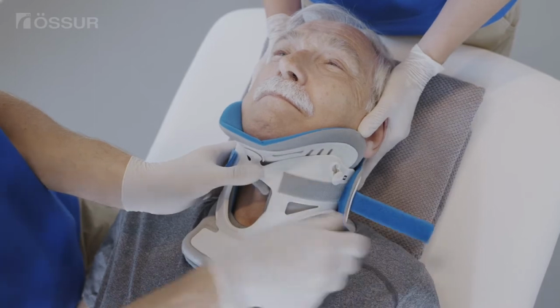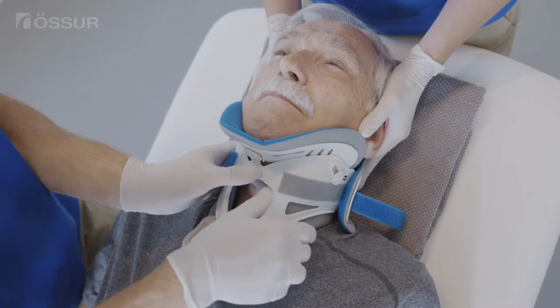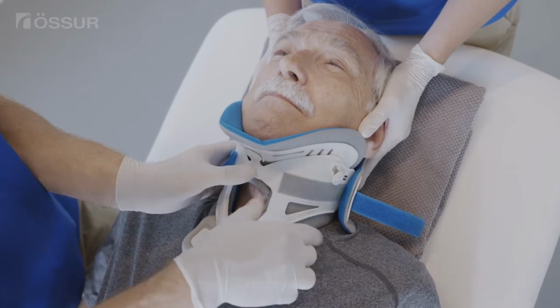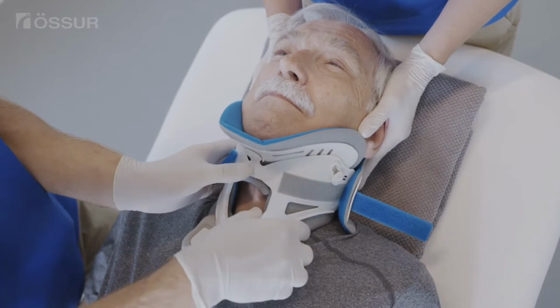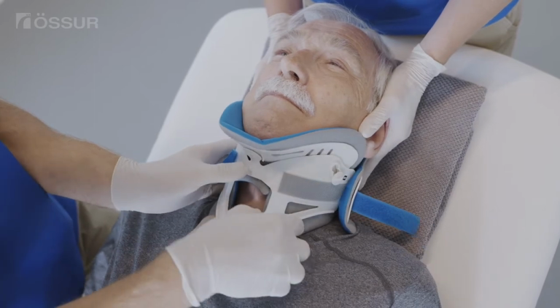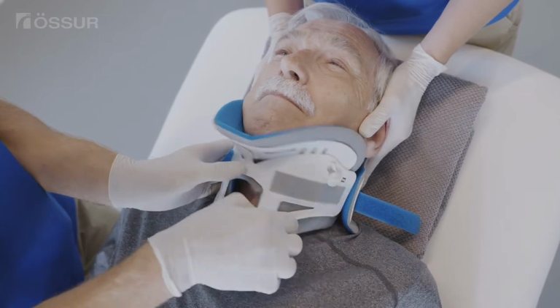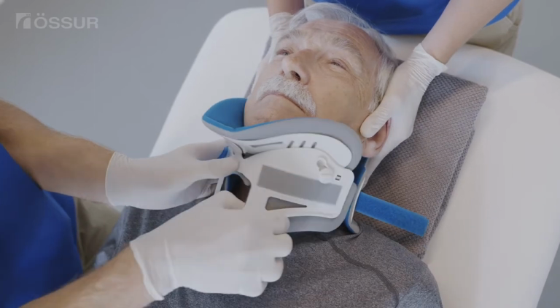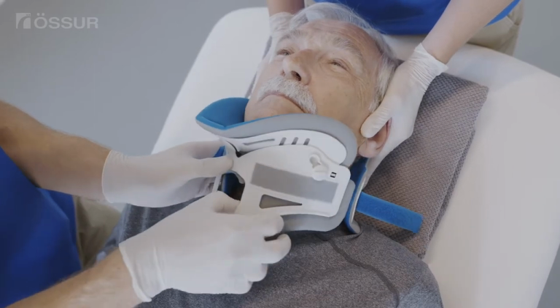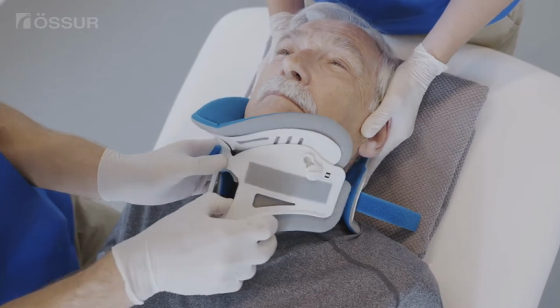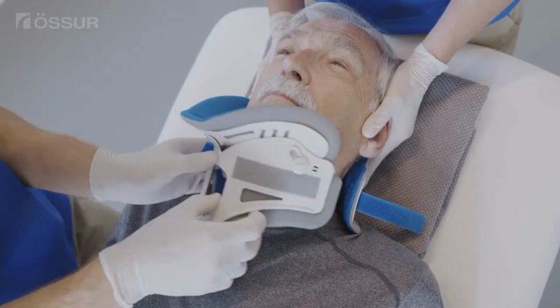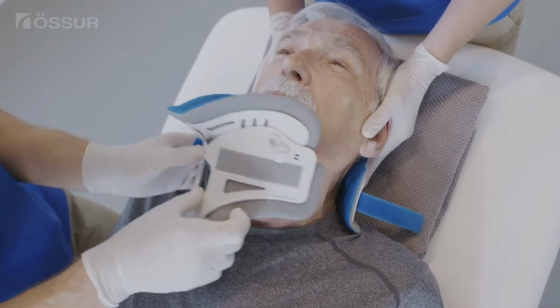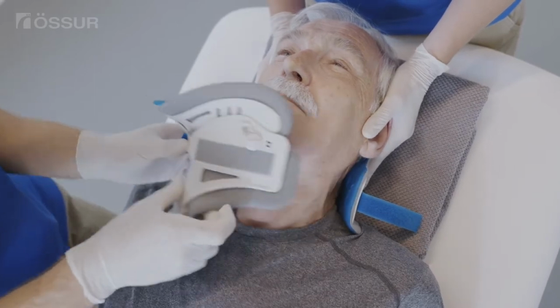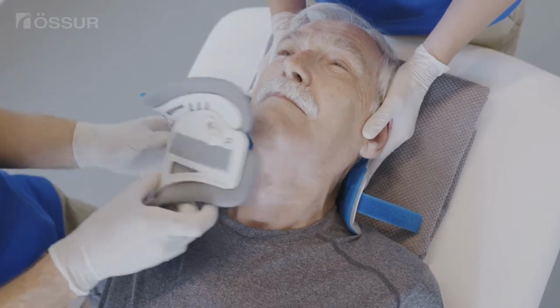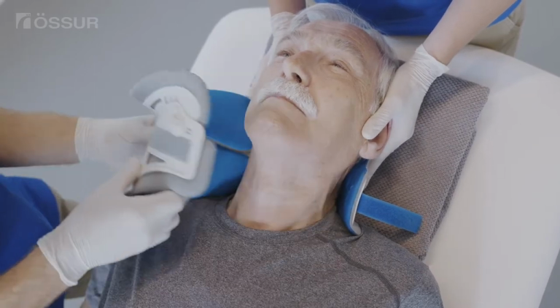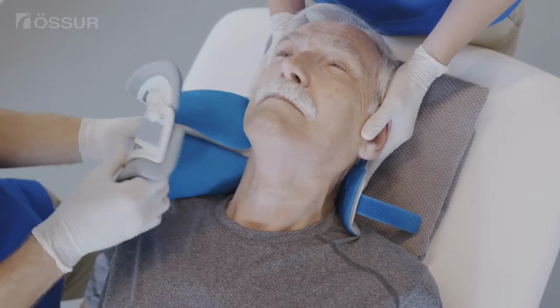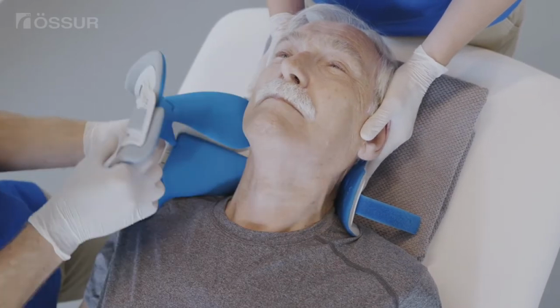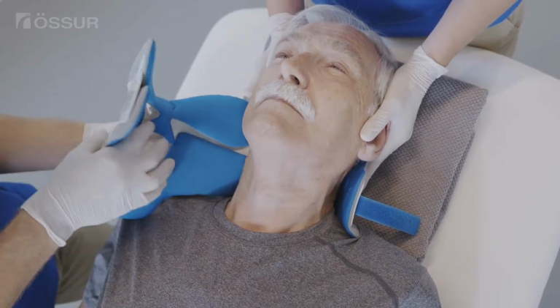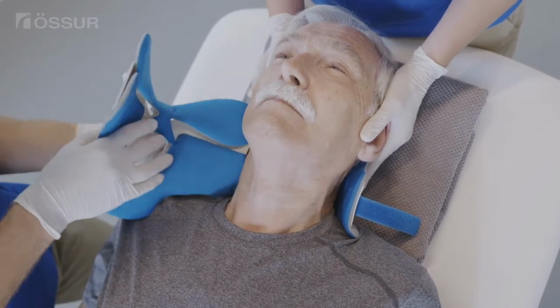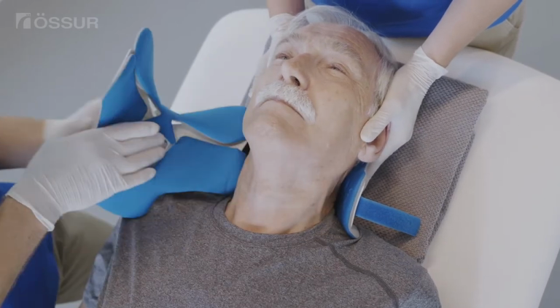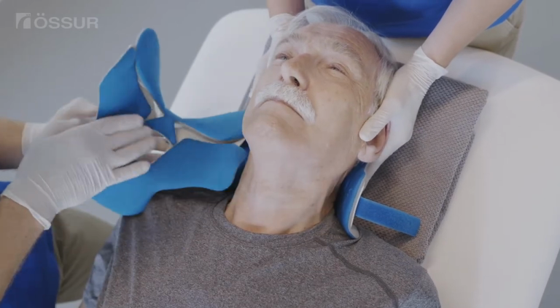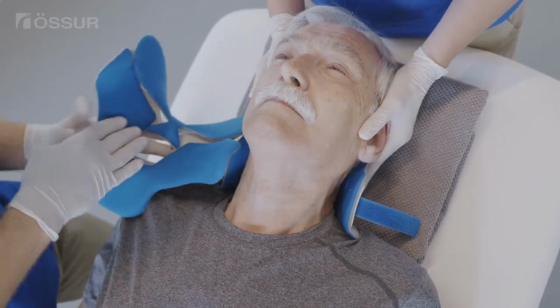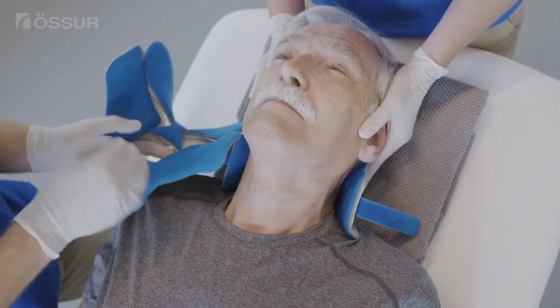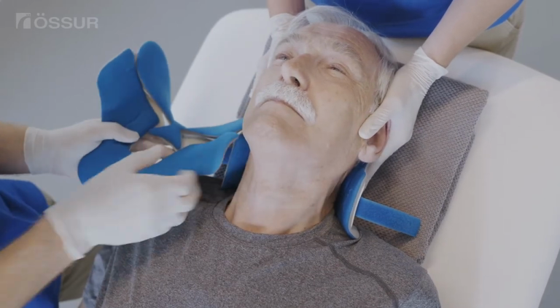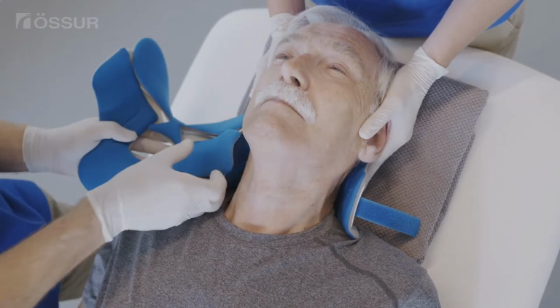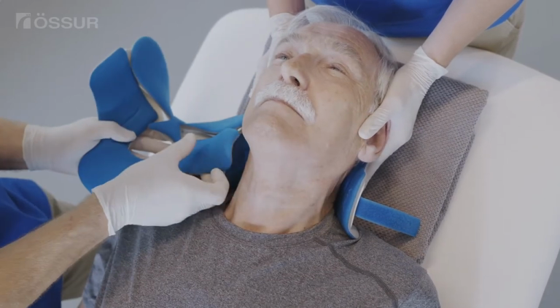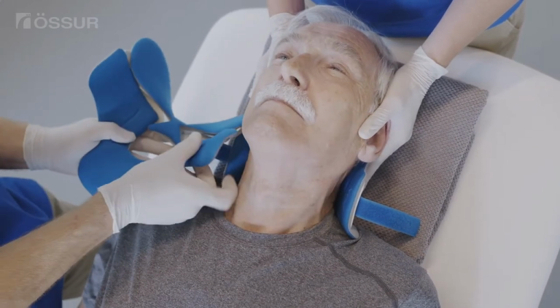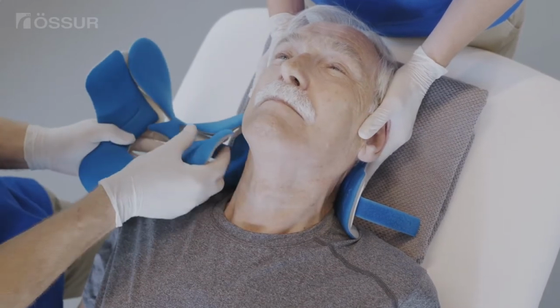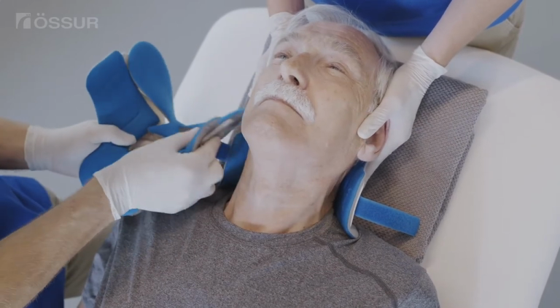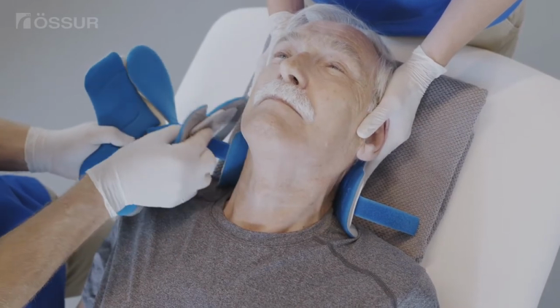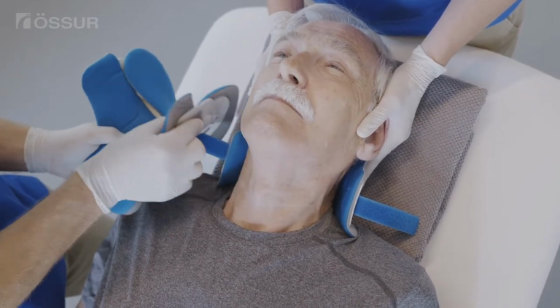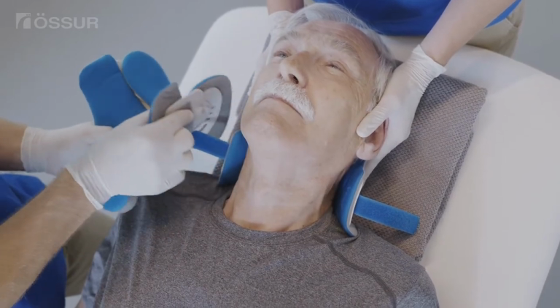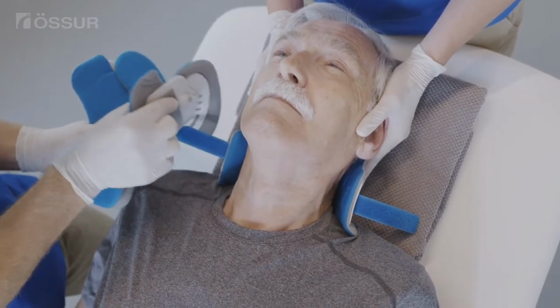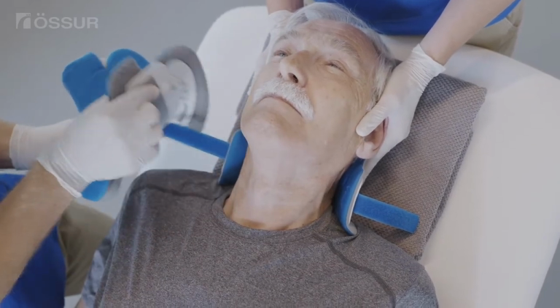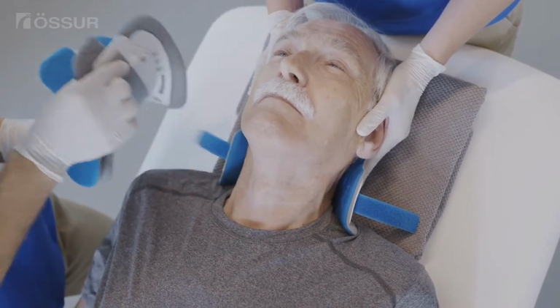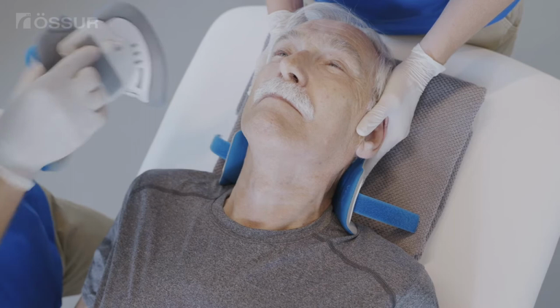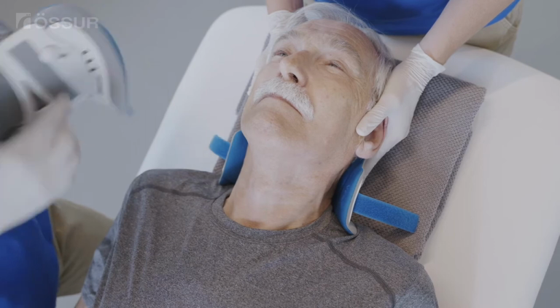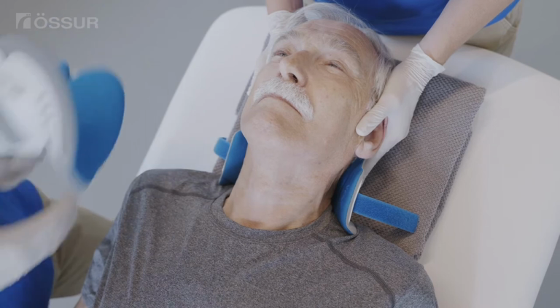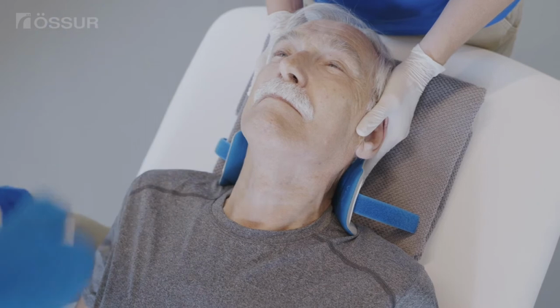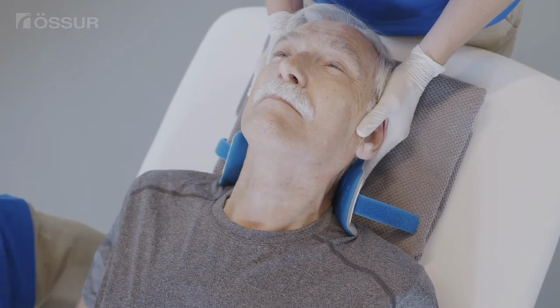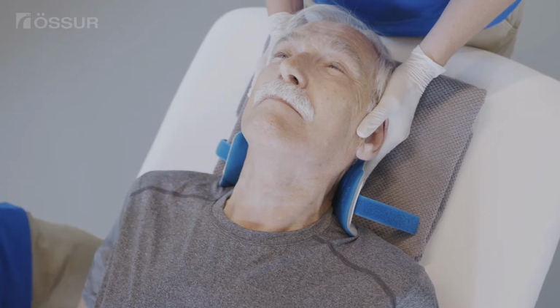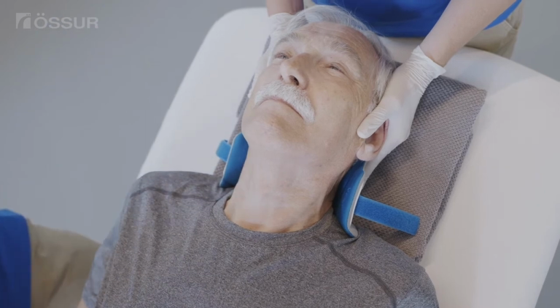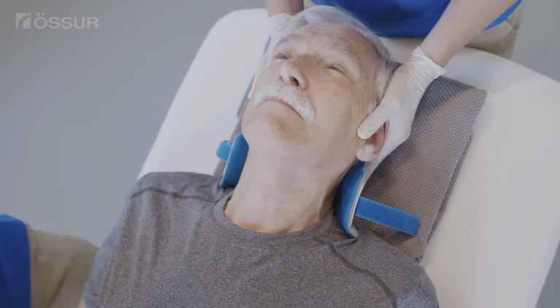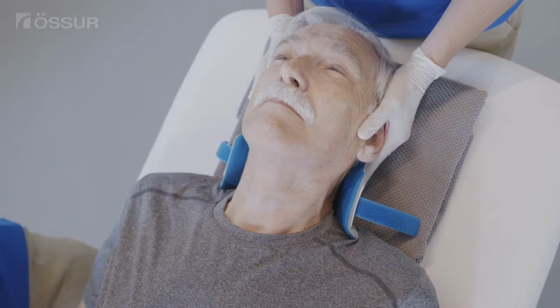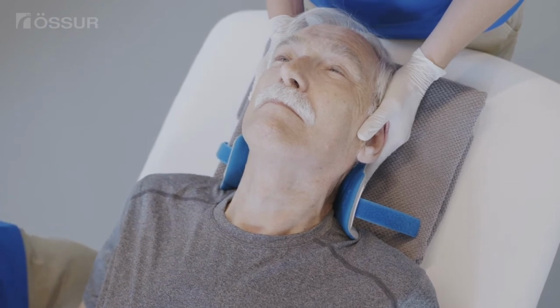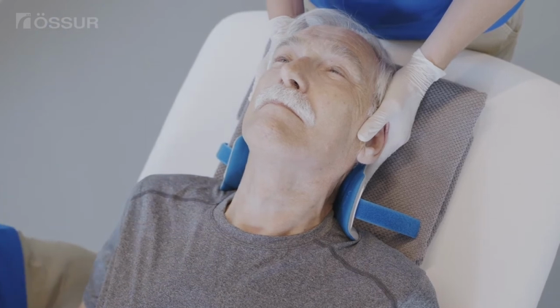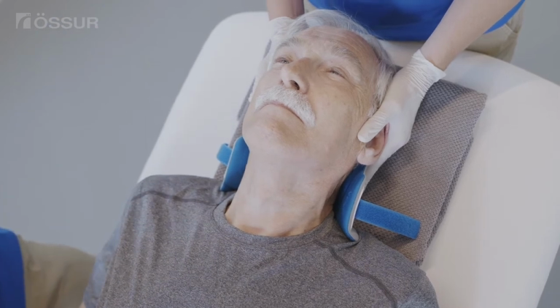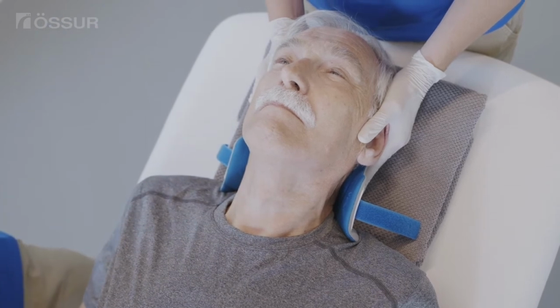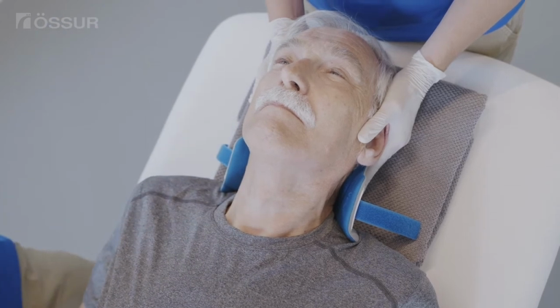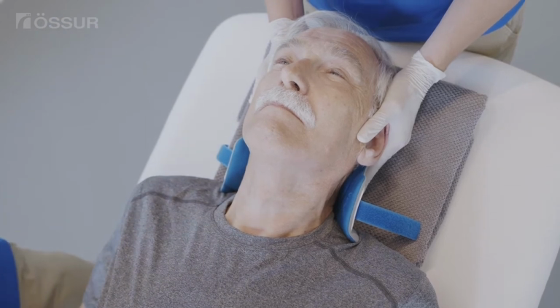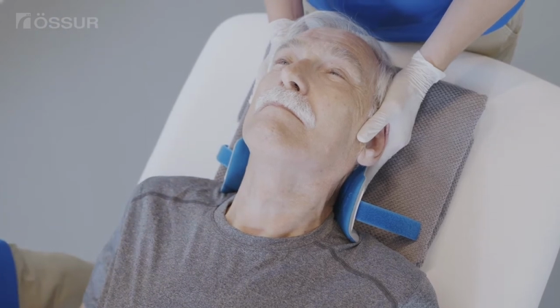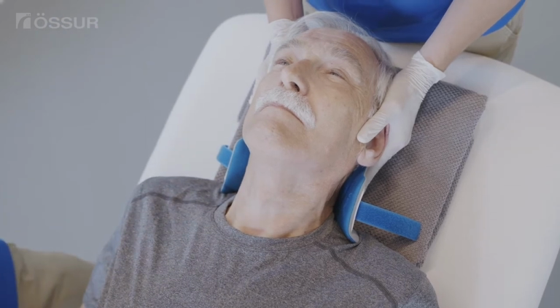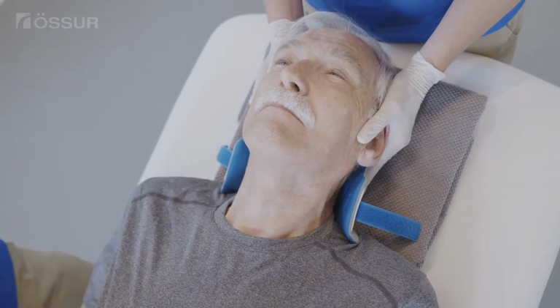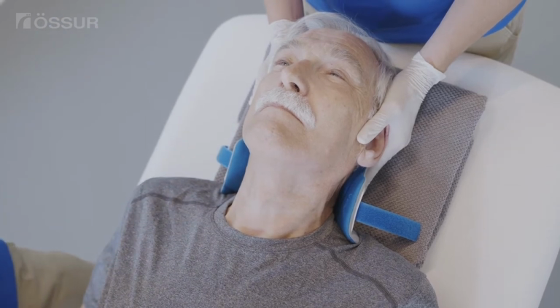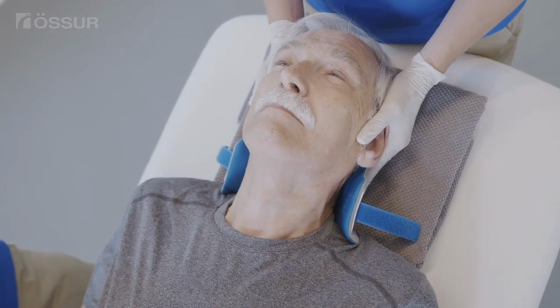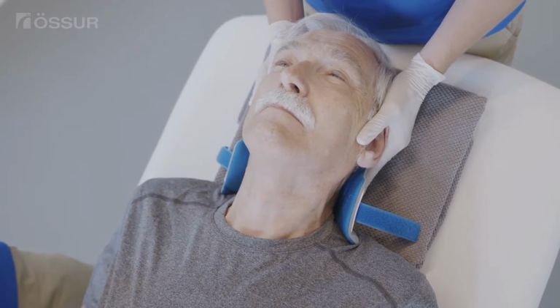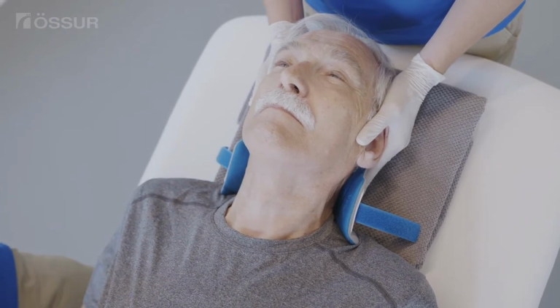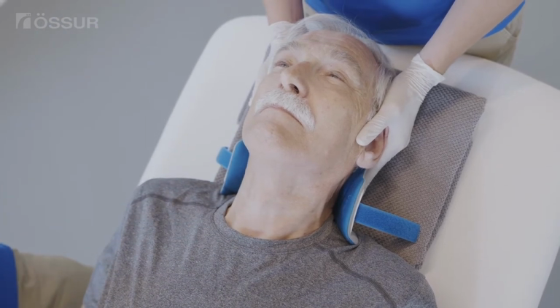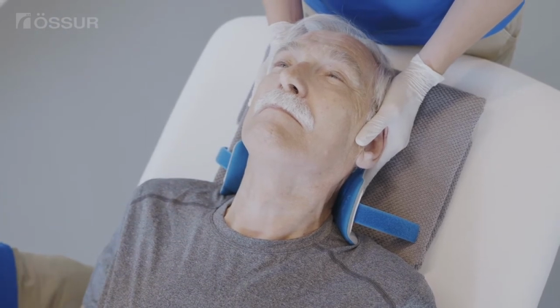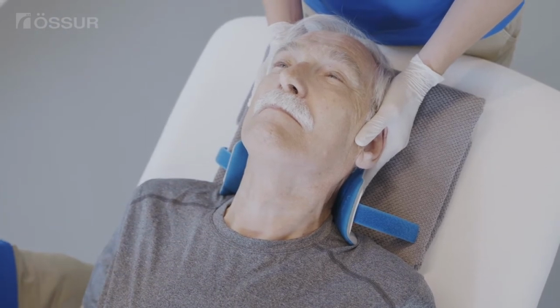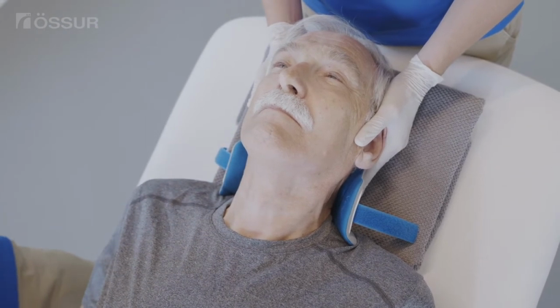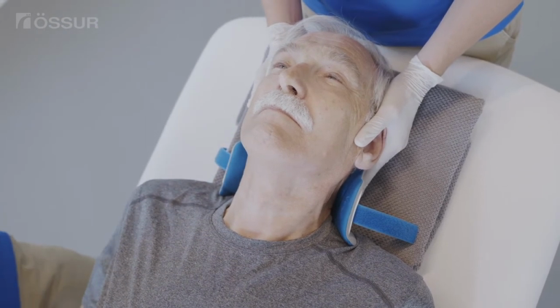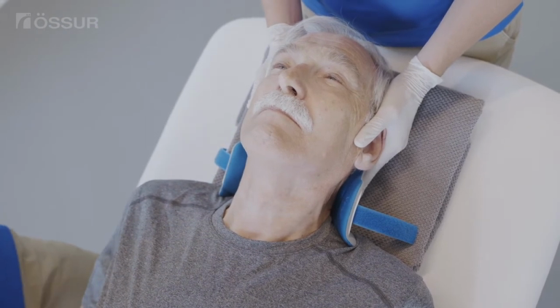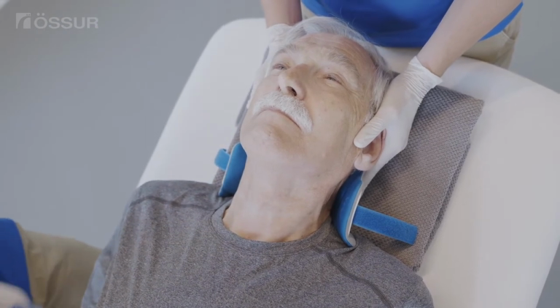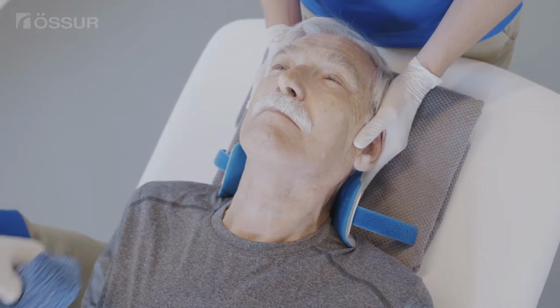Start by removing or opening the collar front. While cleaning the skin, check for any redness, irritation, and debris under the collar.